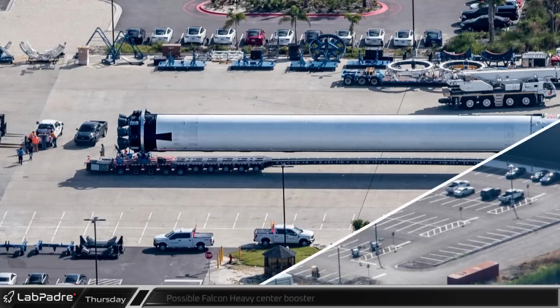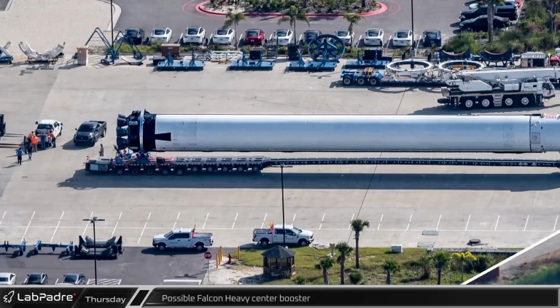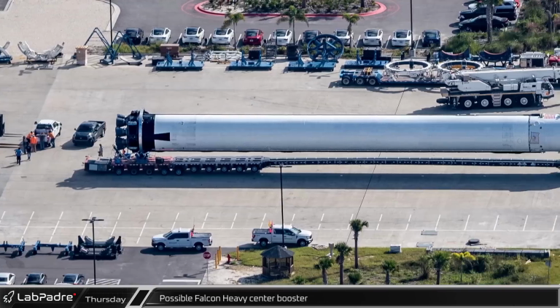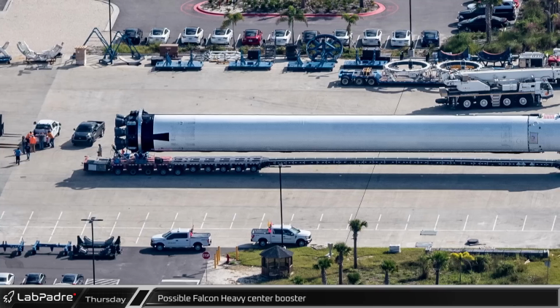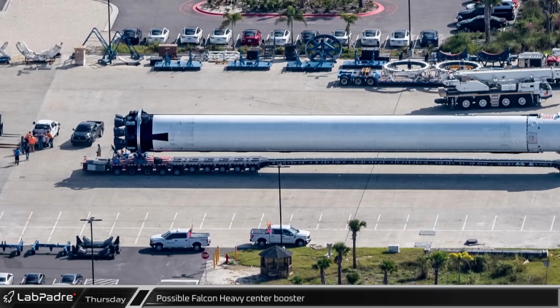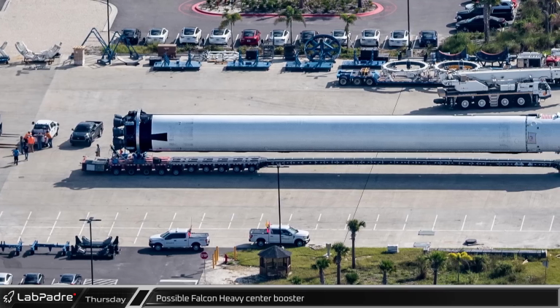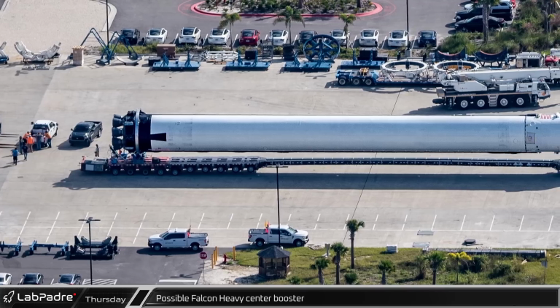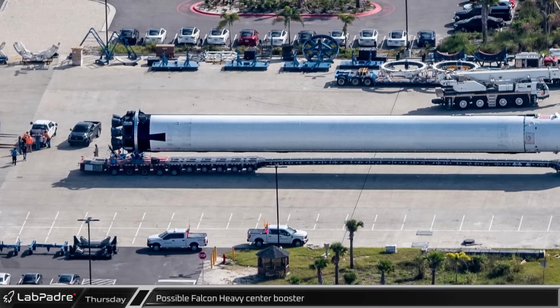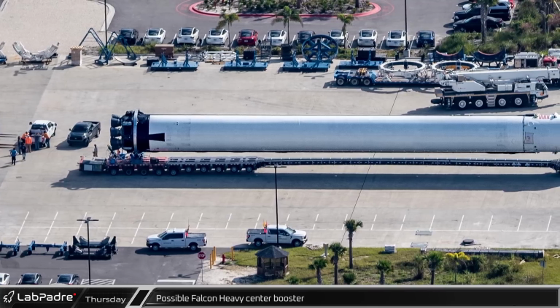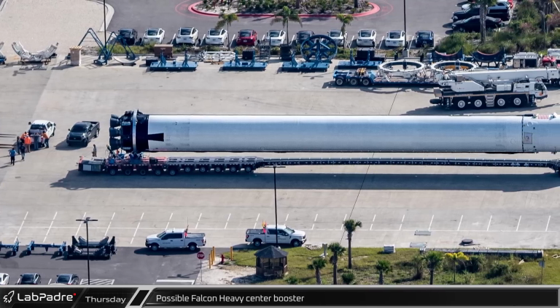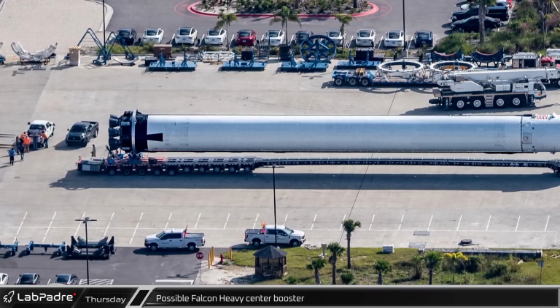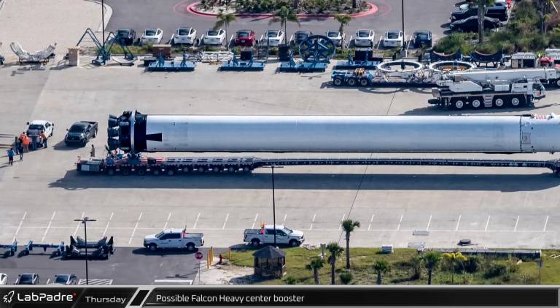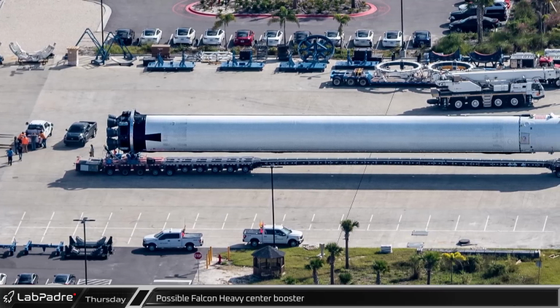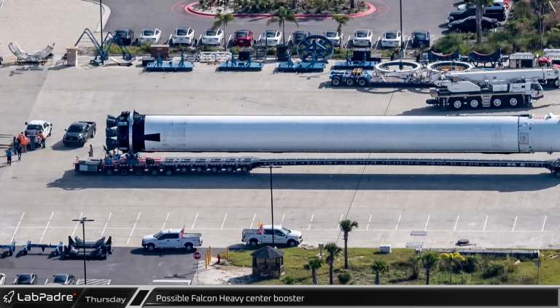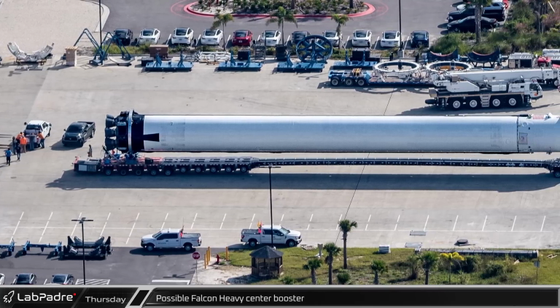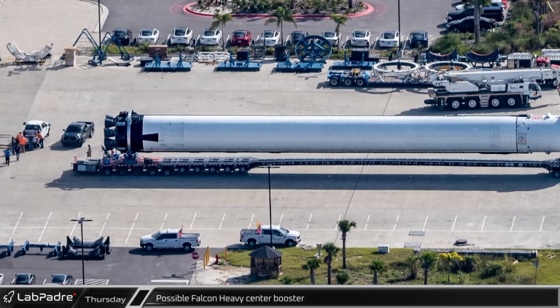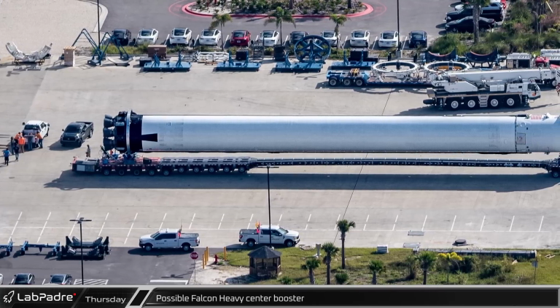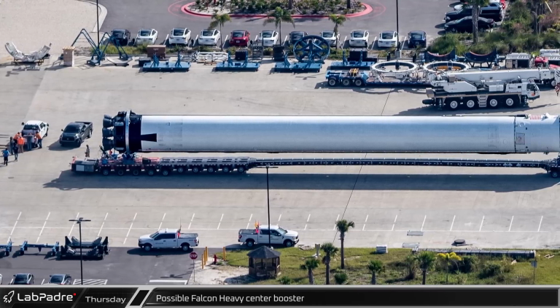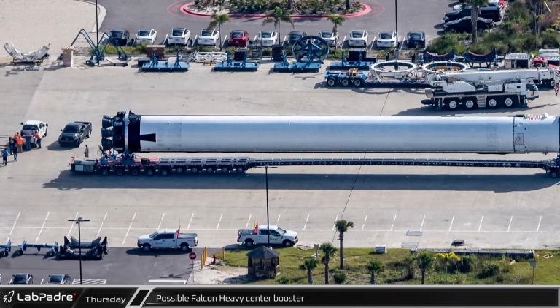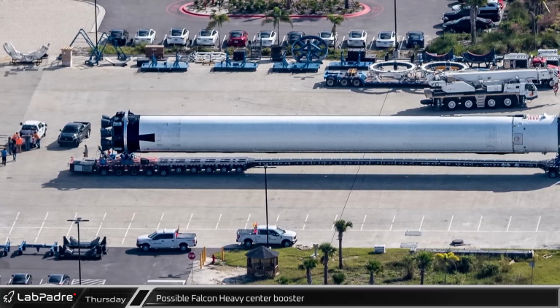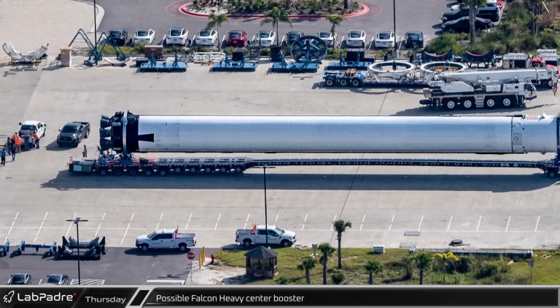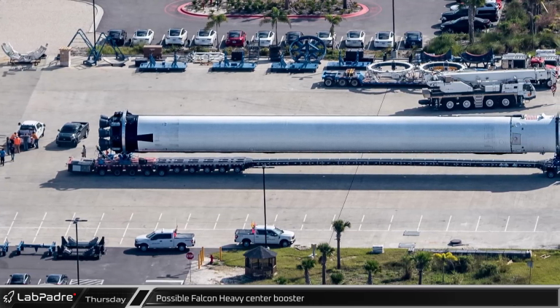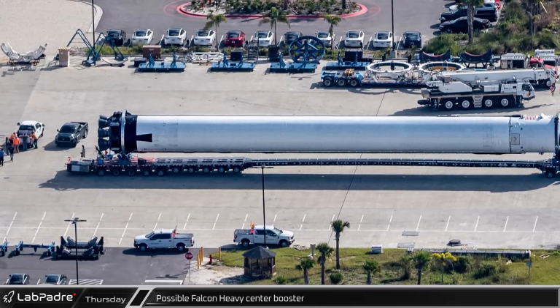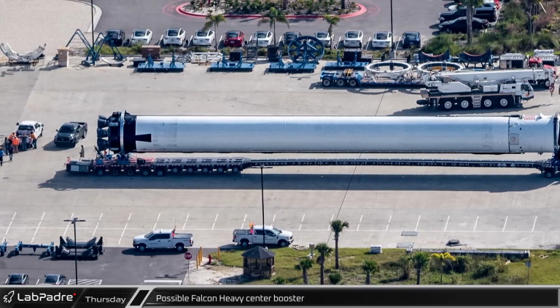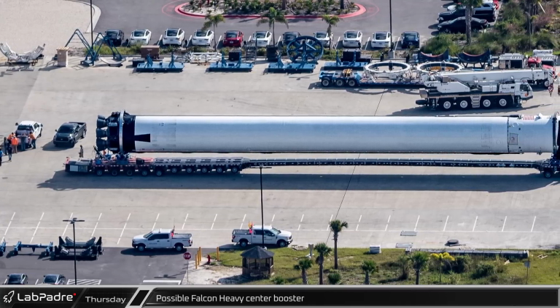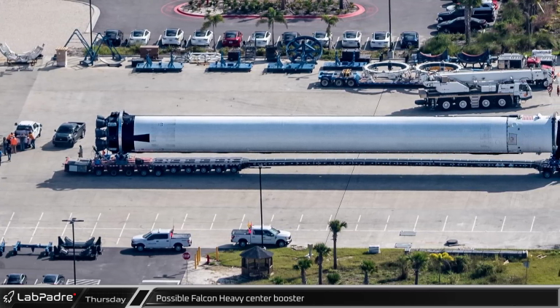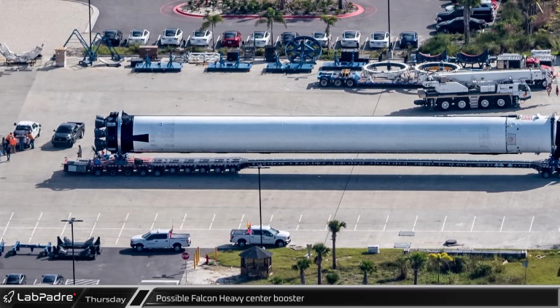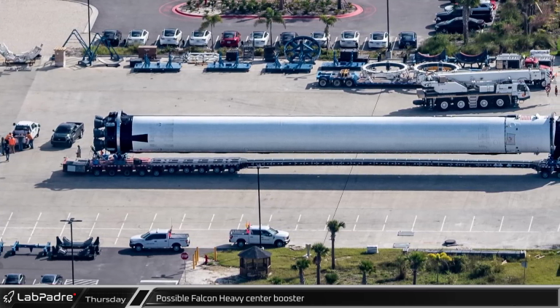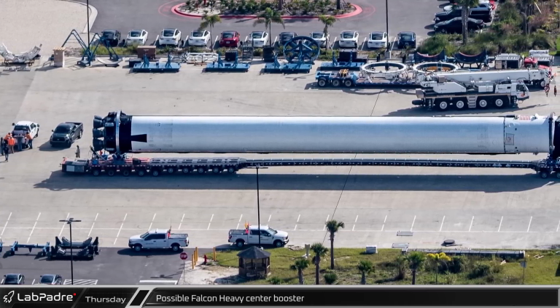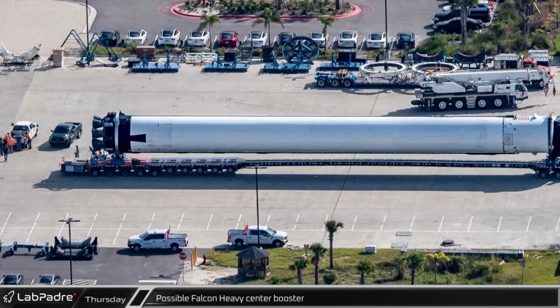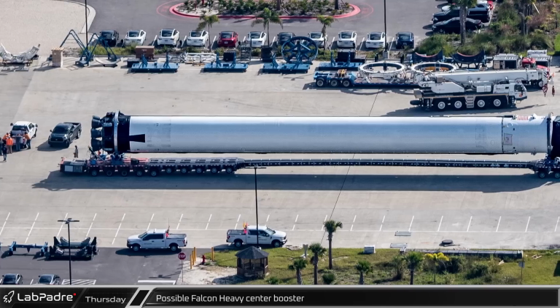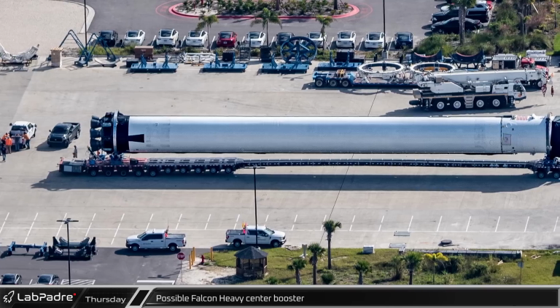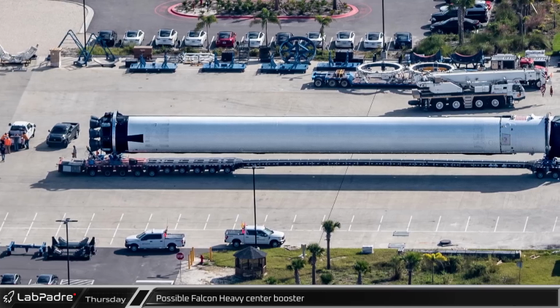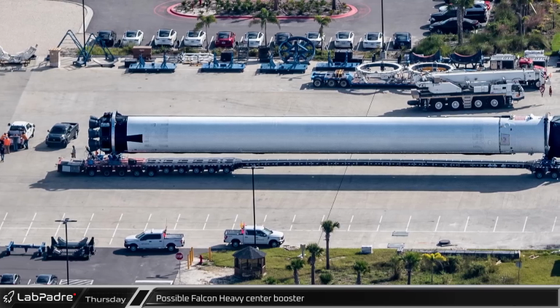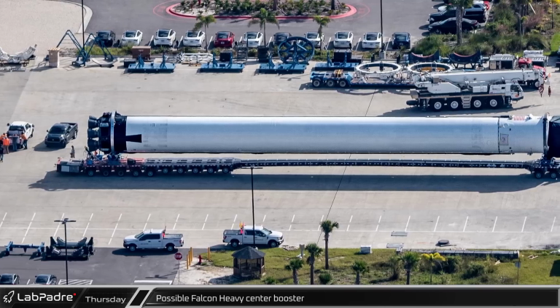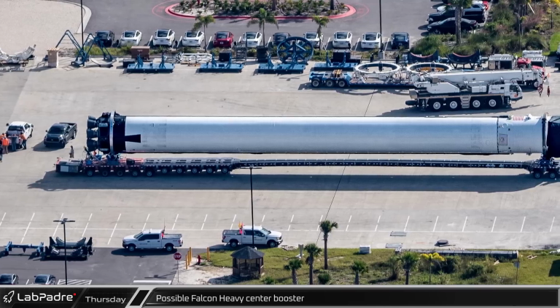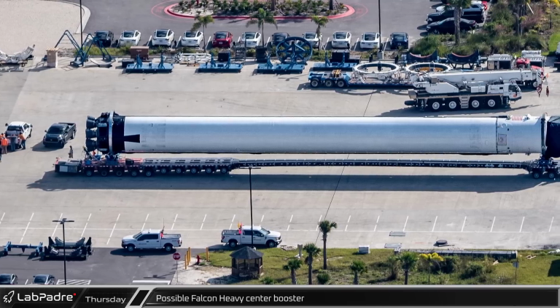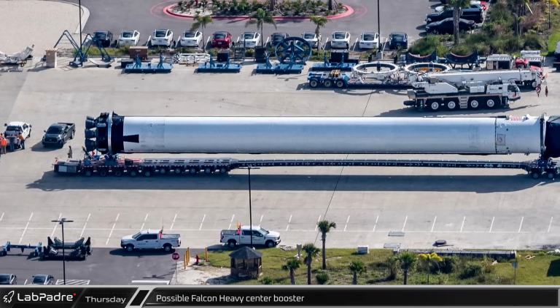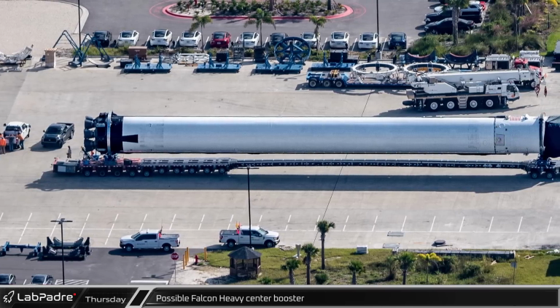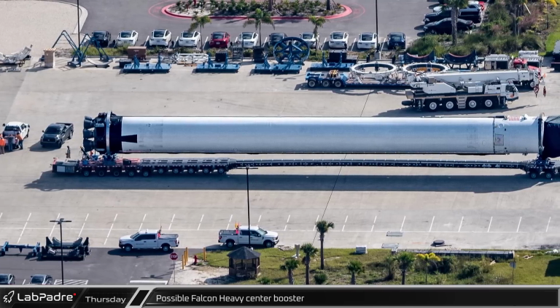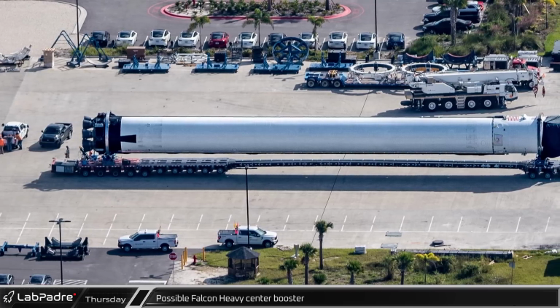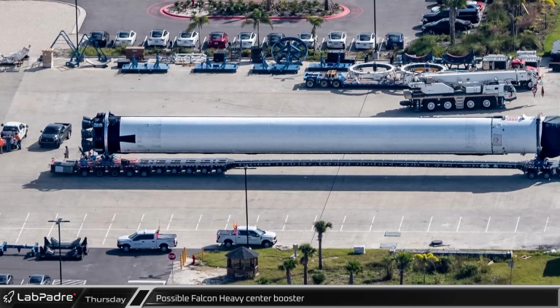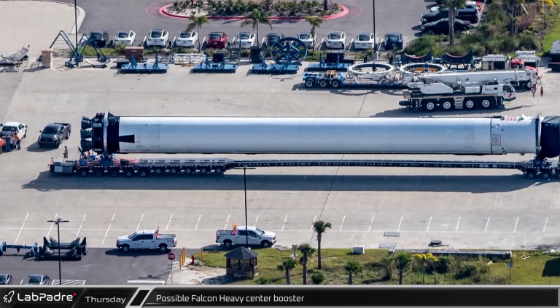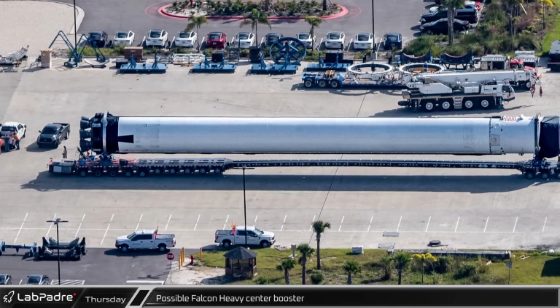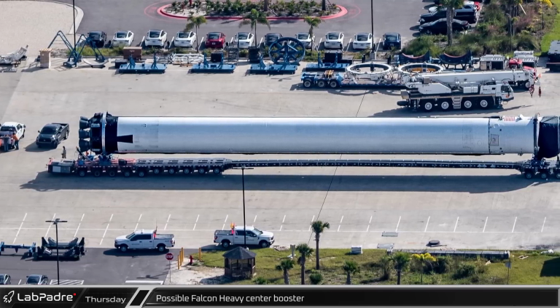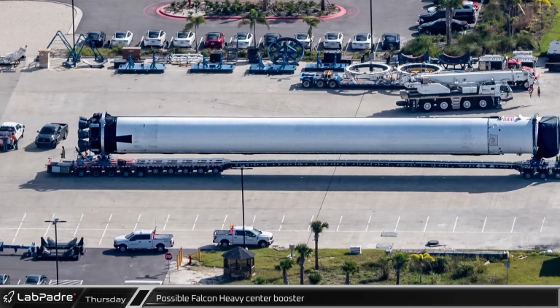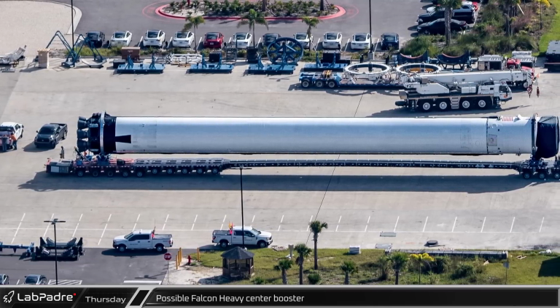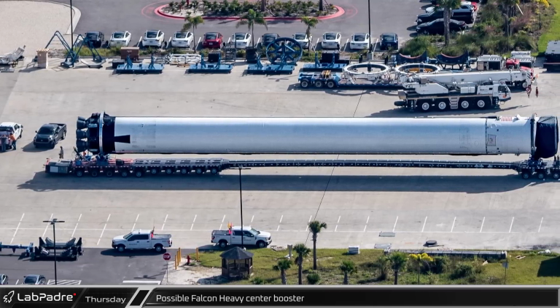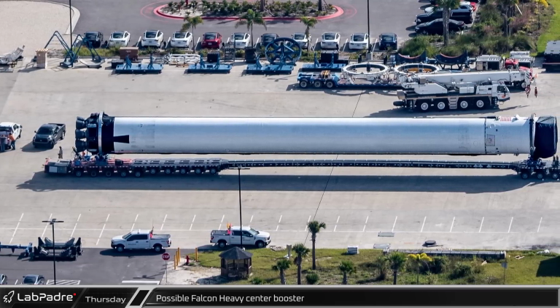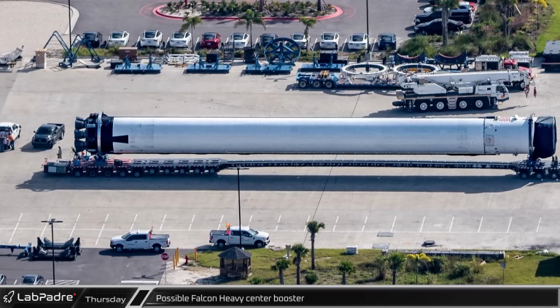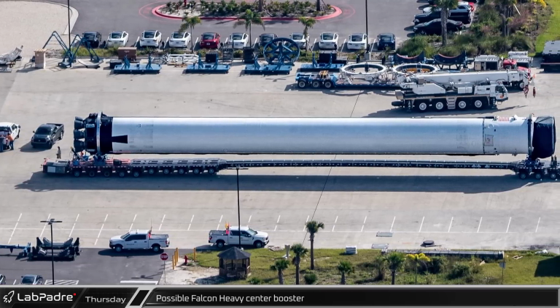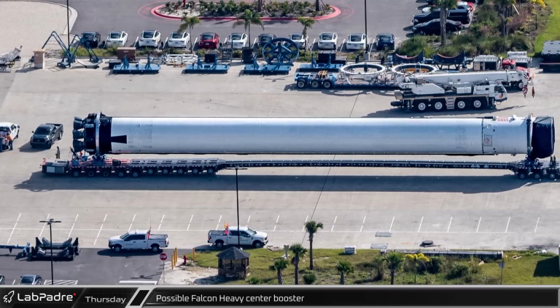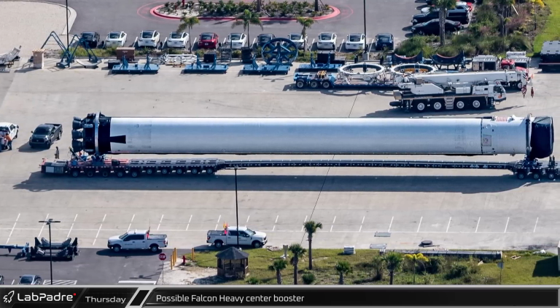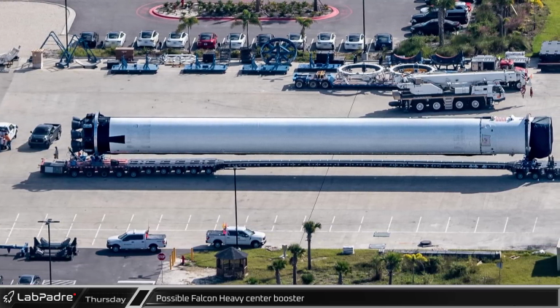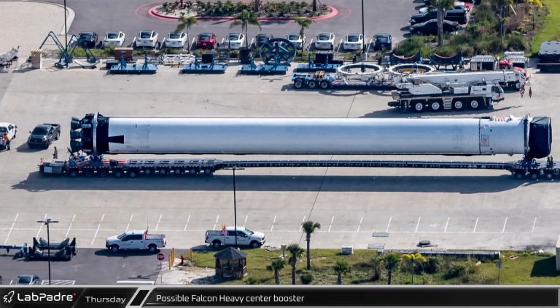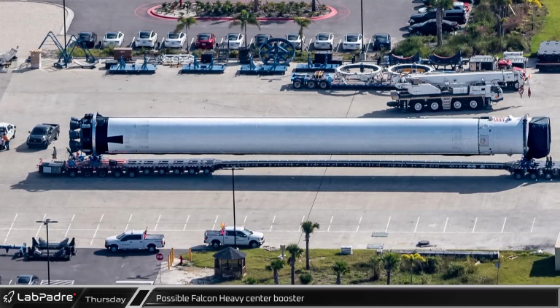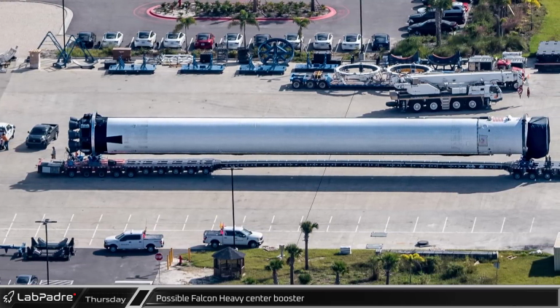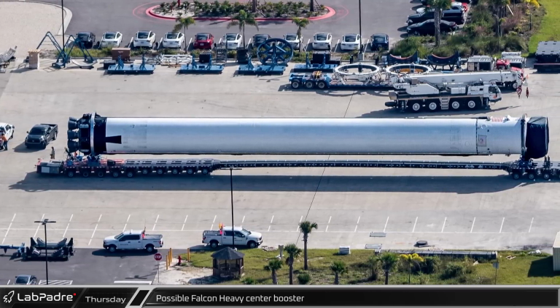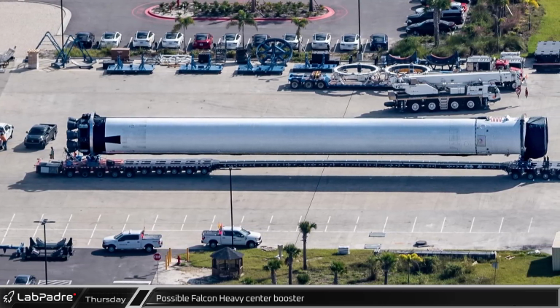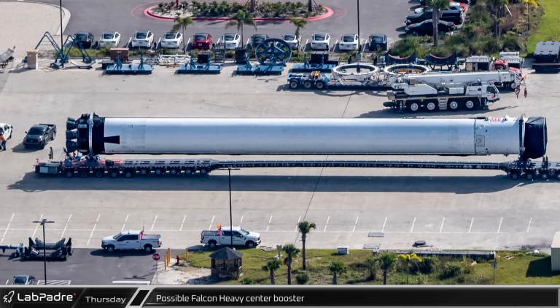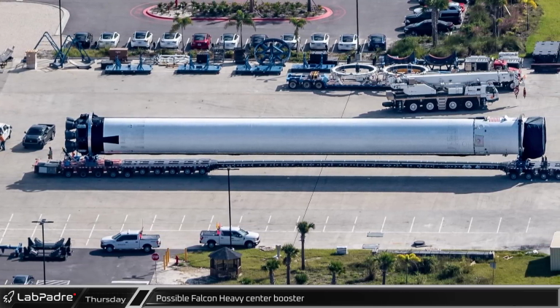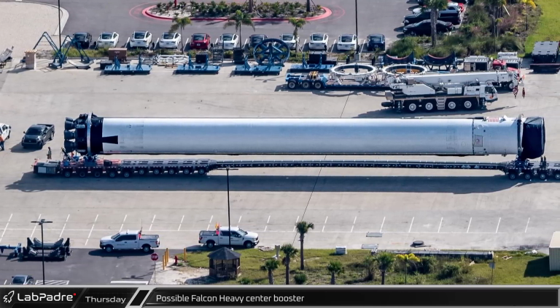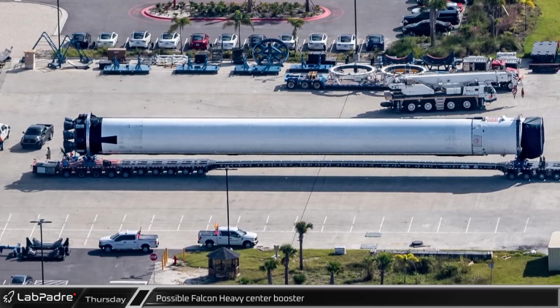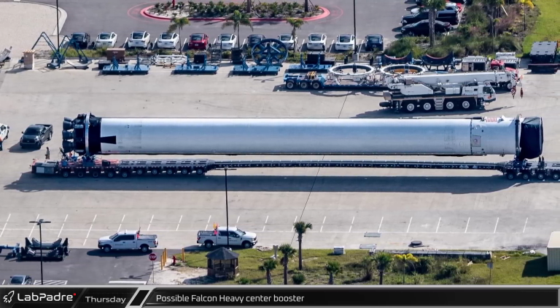At the south end of the hangar, what appears to be a brand new Falcon Heavy center core was seen on the Falcon 9's SPMTs.